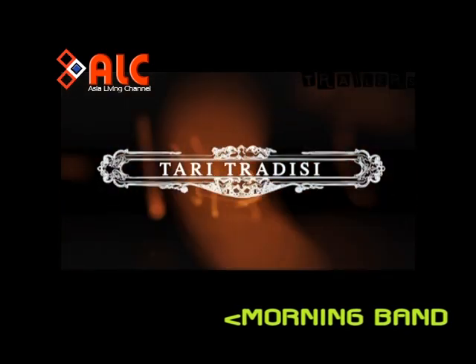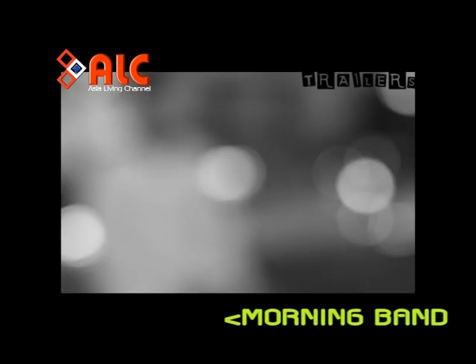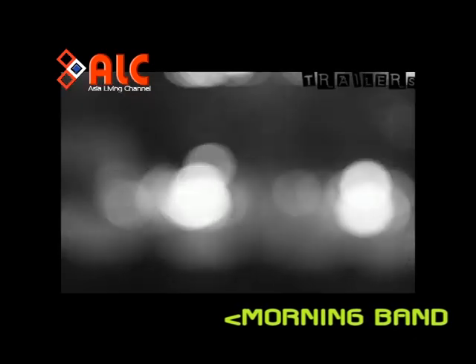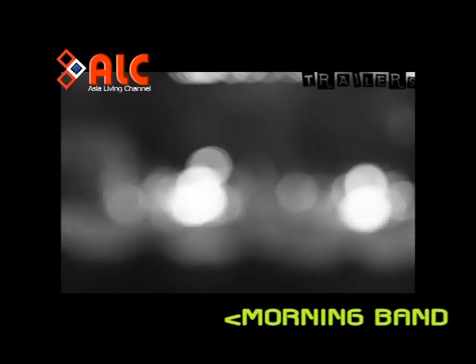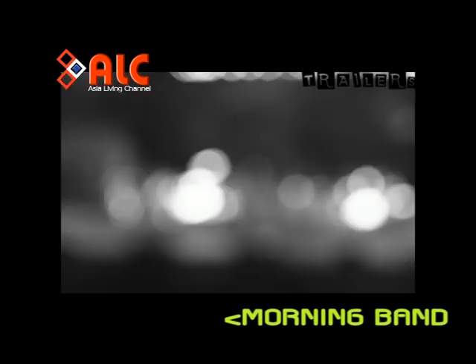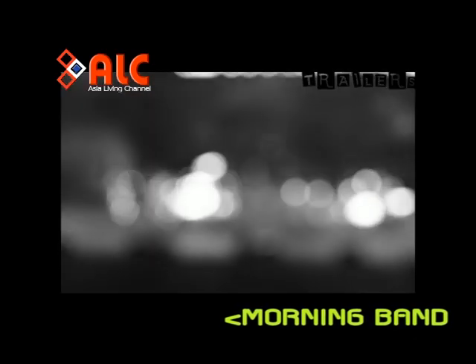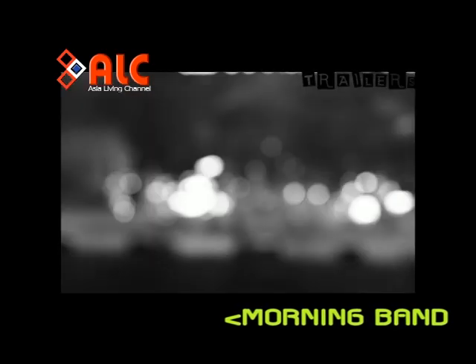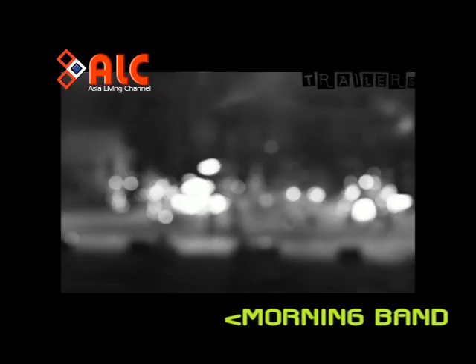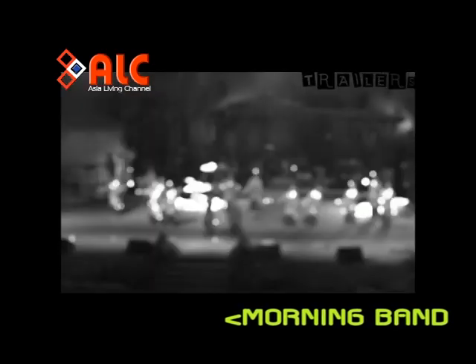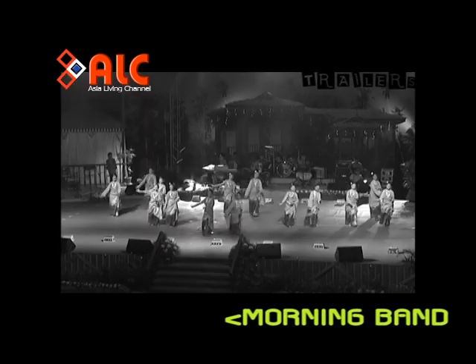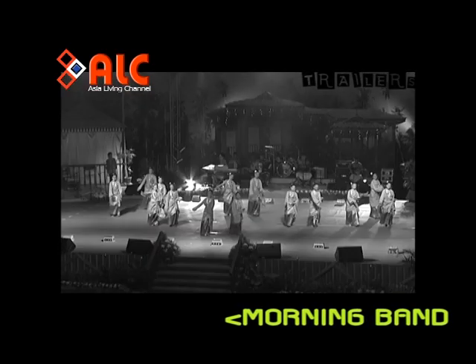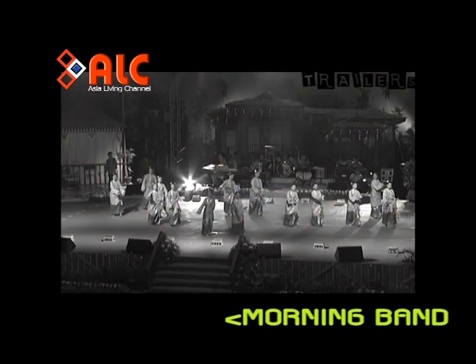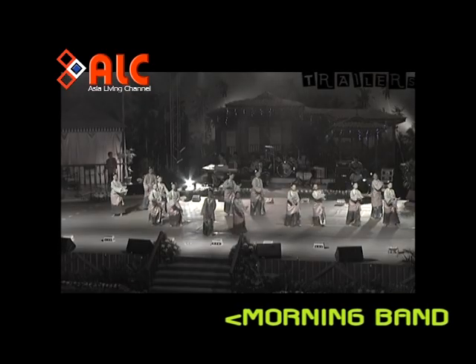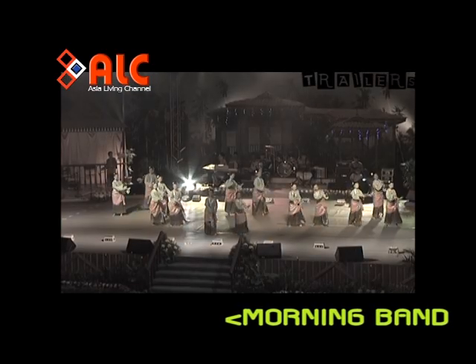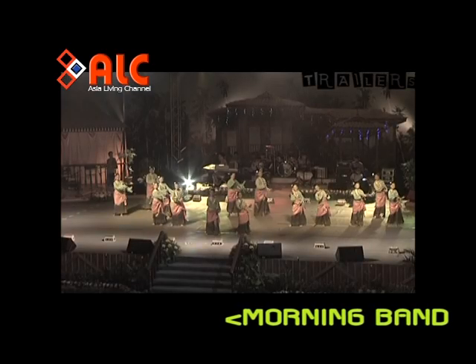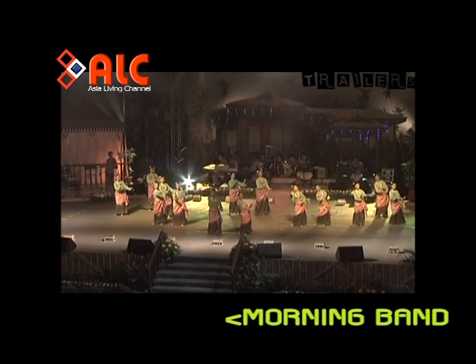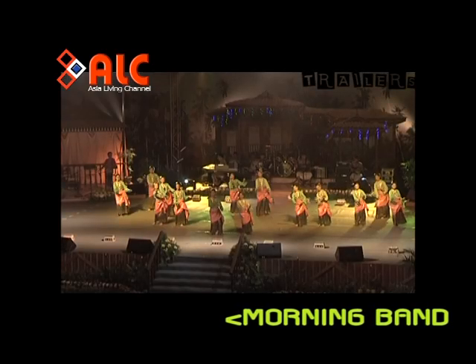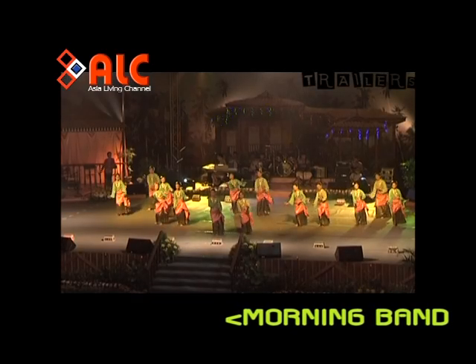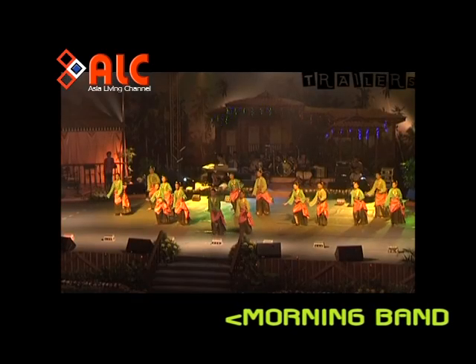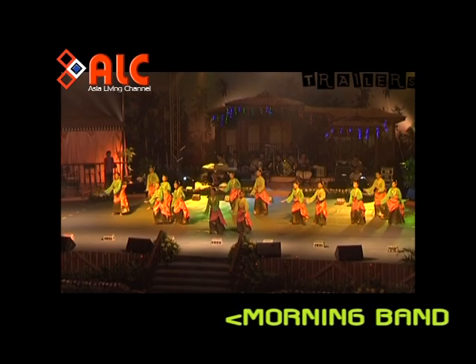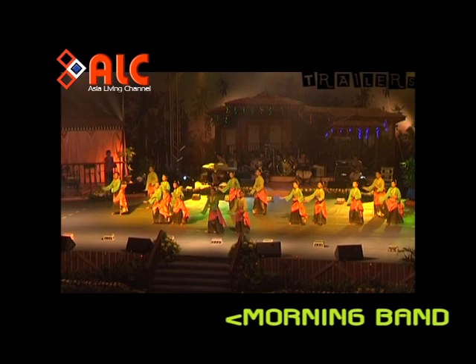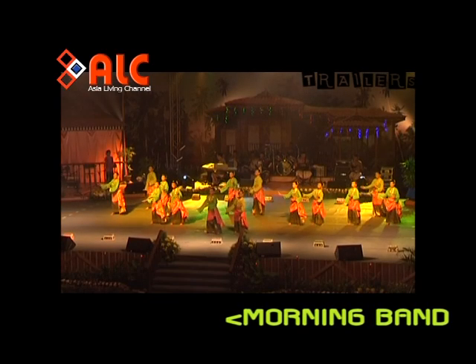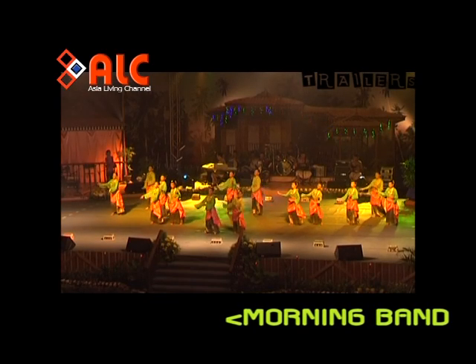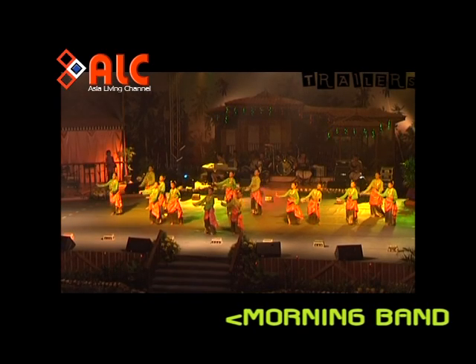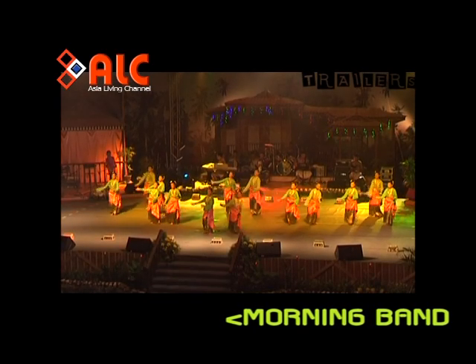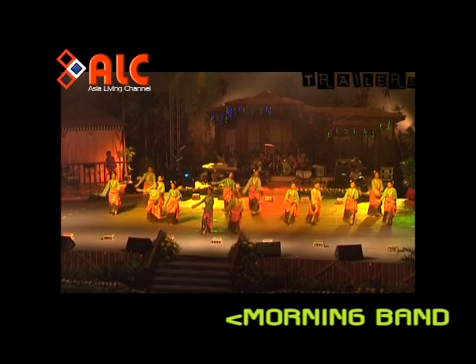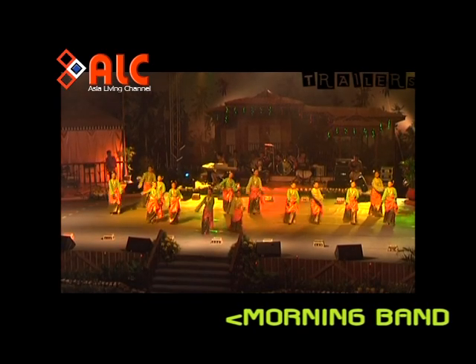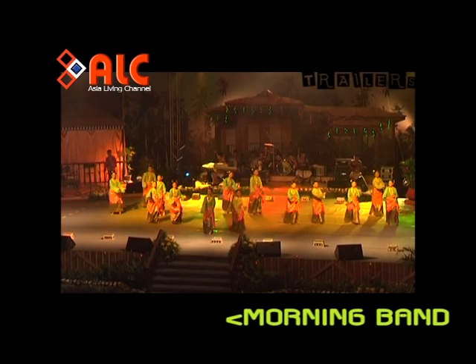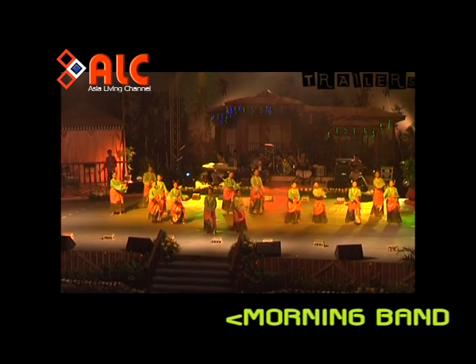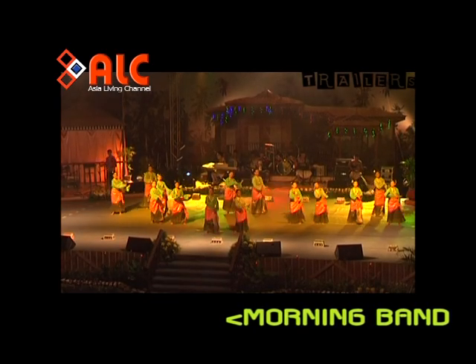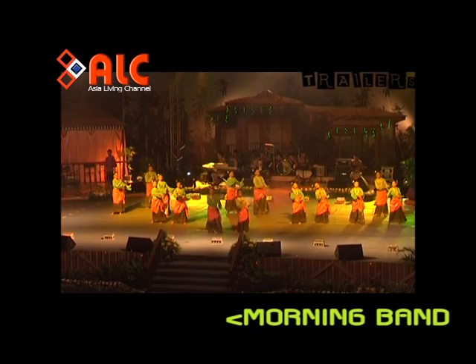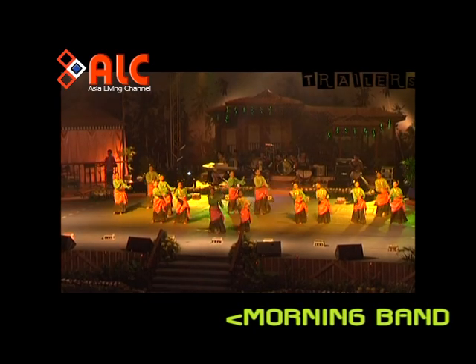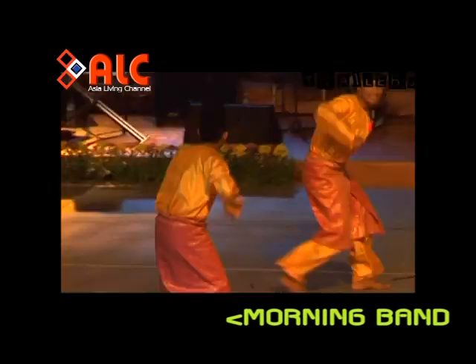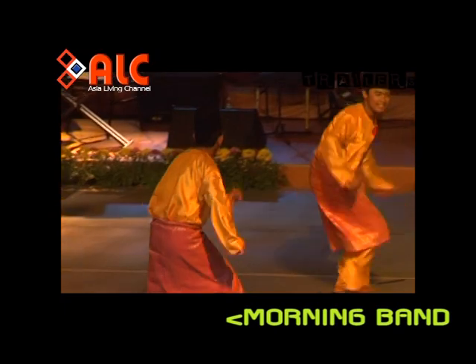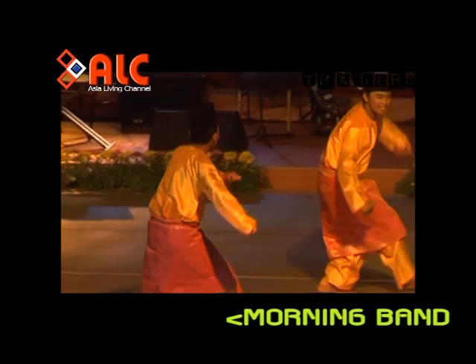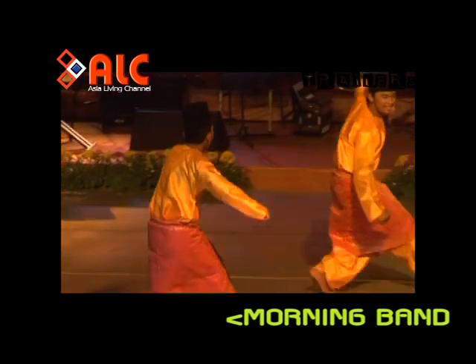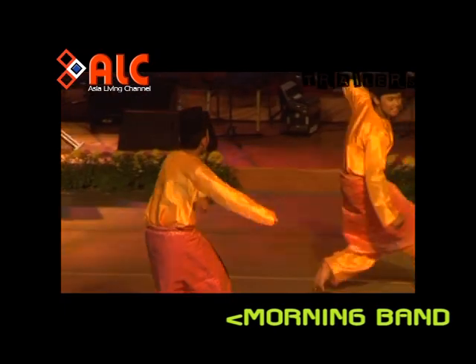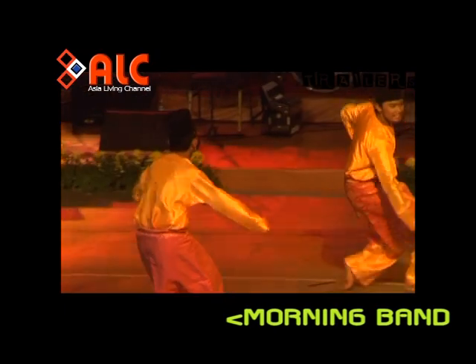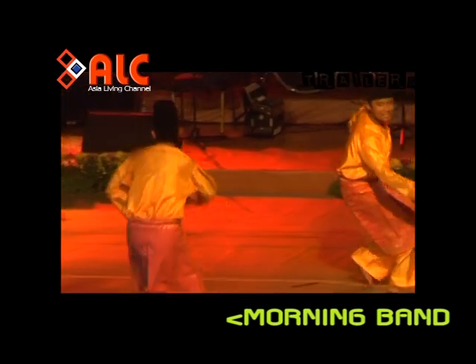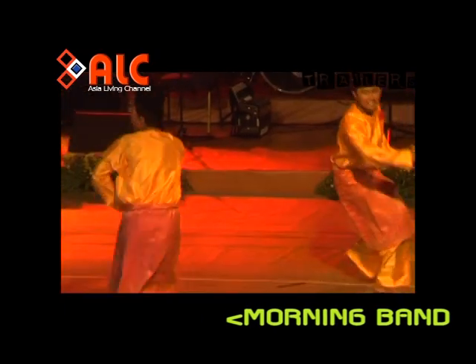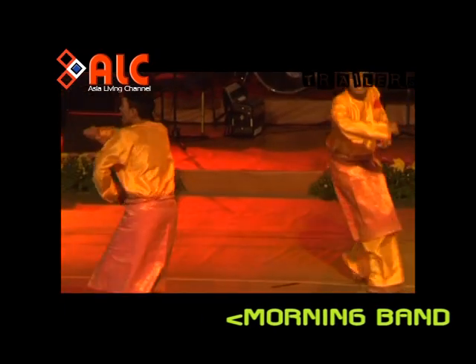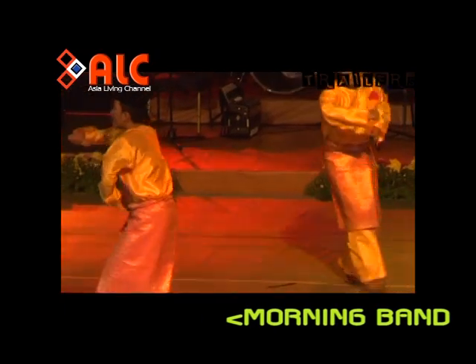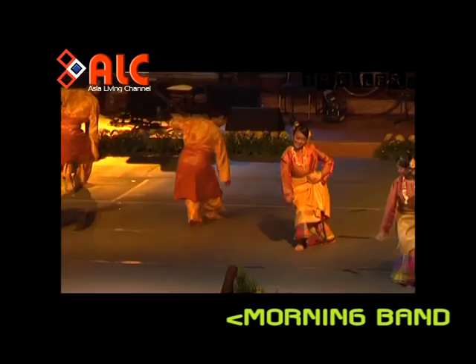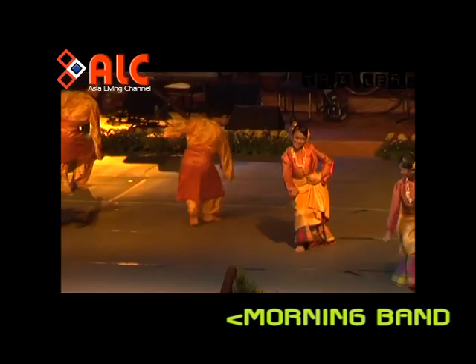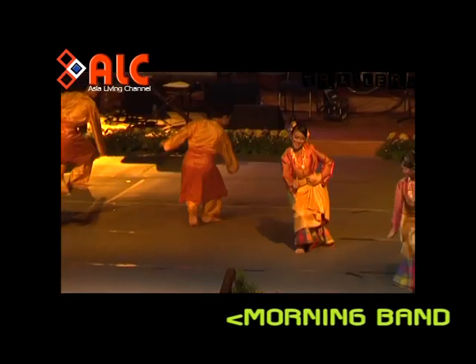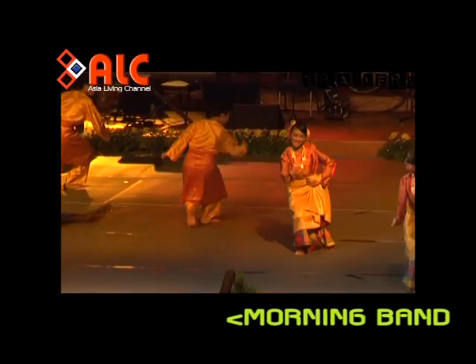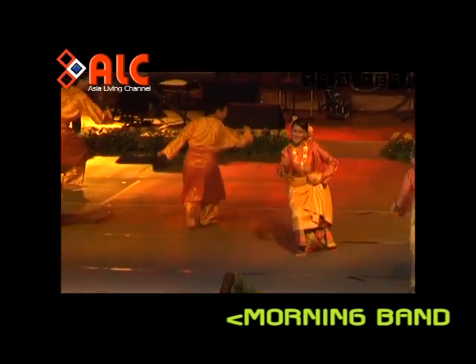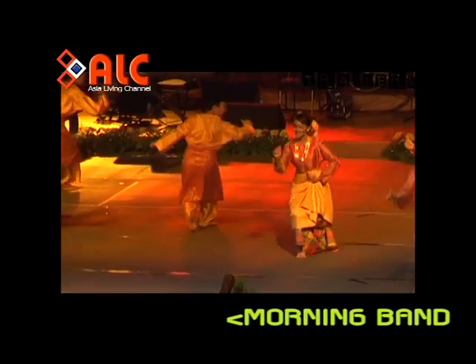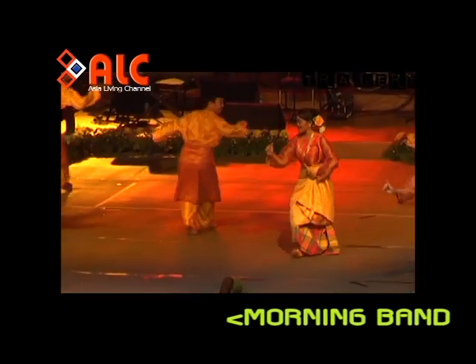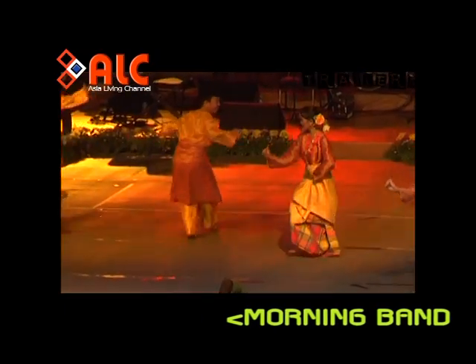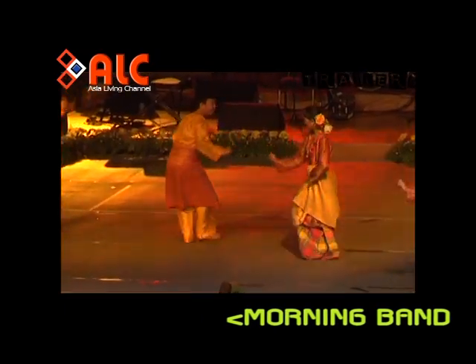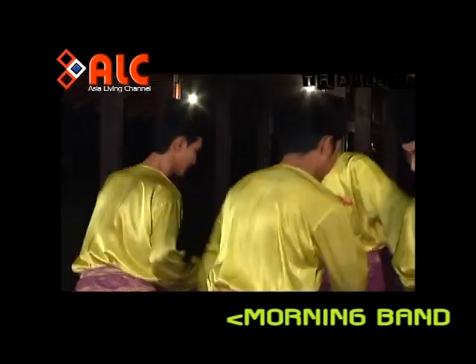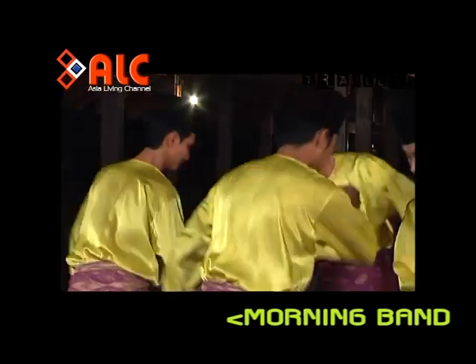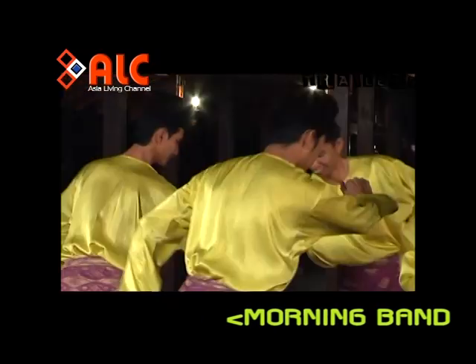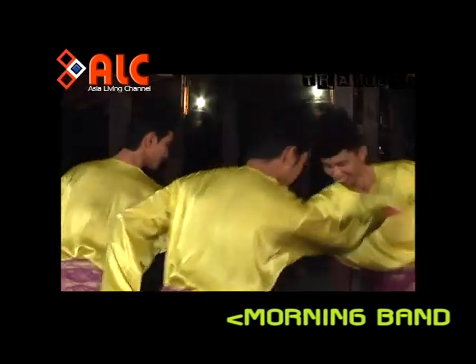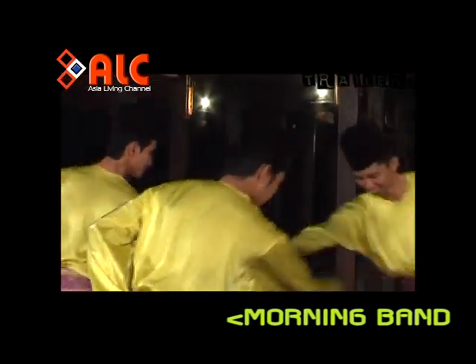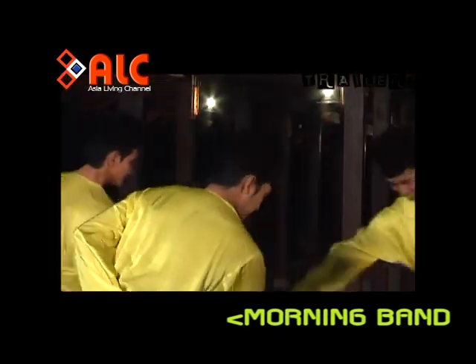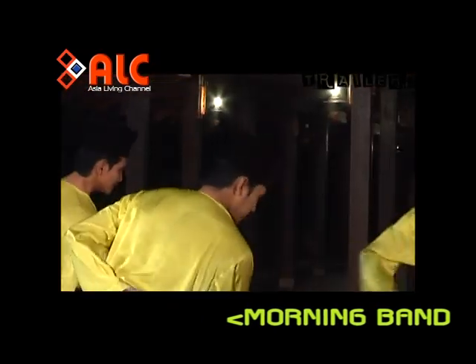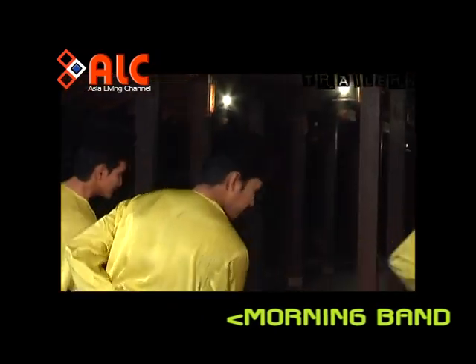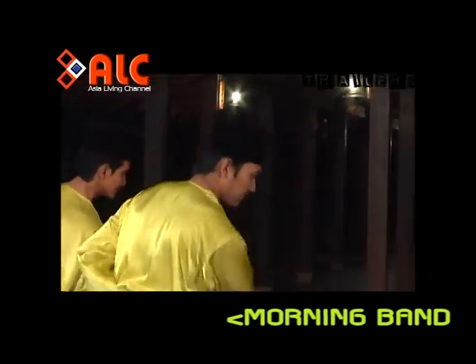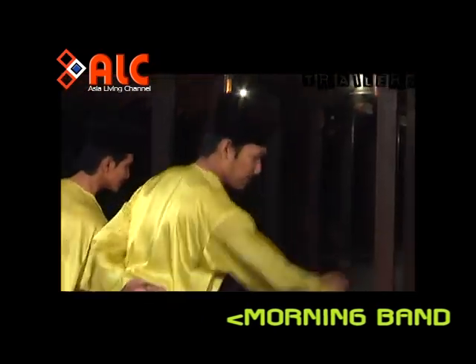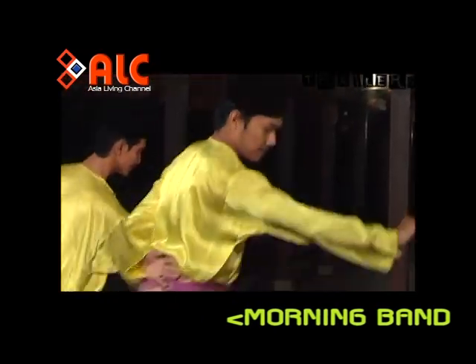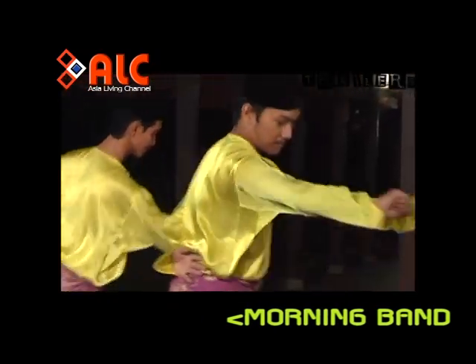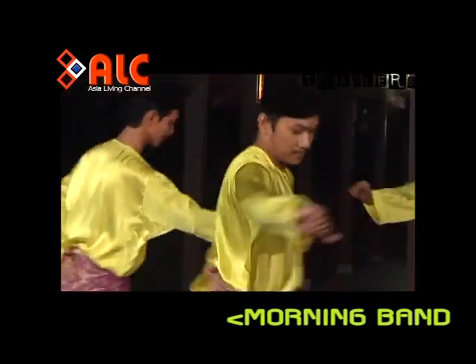Zapin Melayu dan Zapin Arap have shown some differences in terms of adaptability.